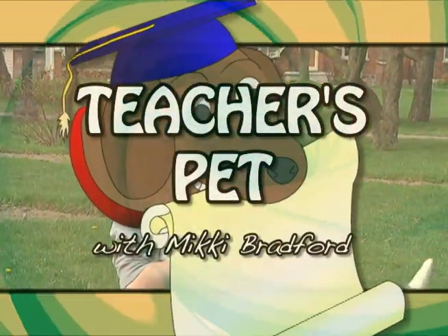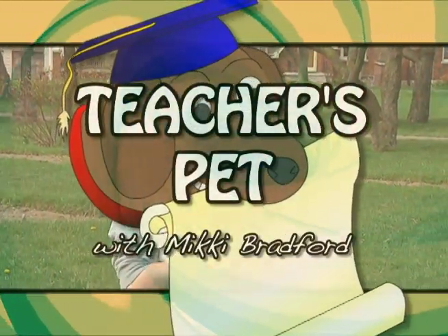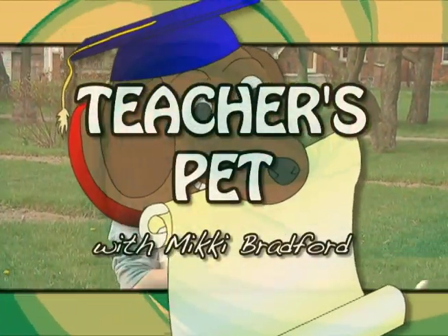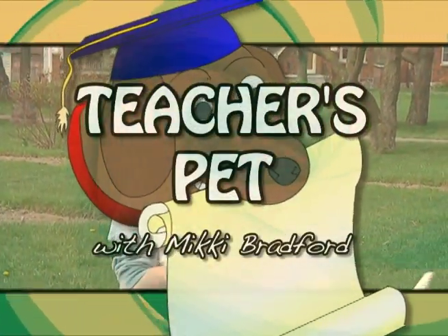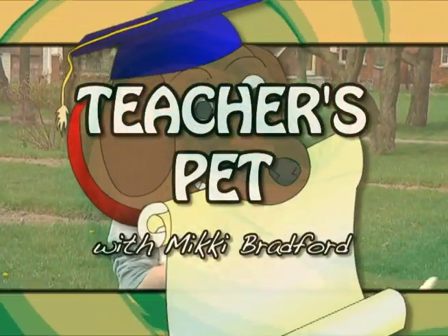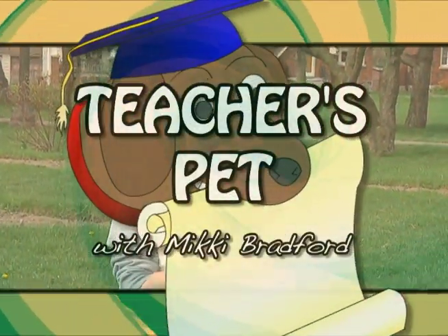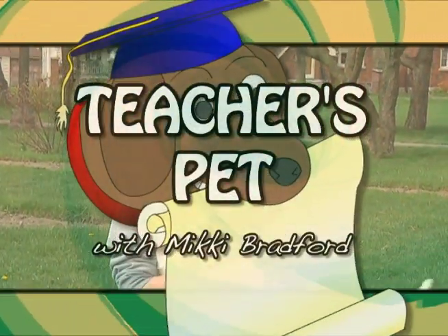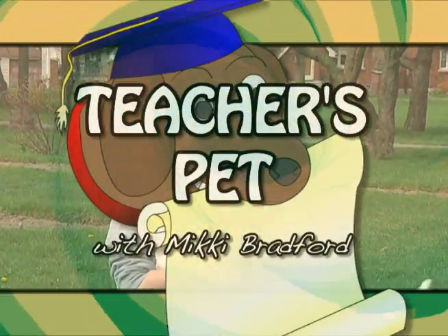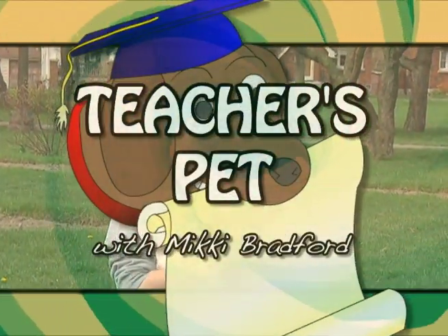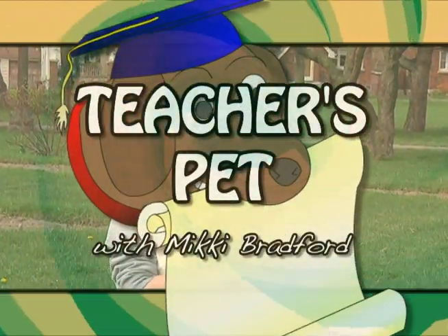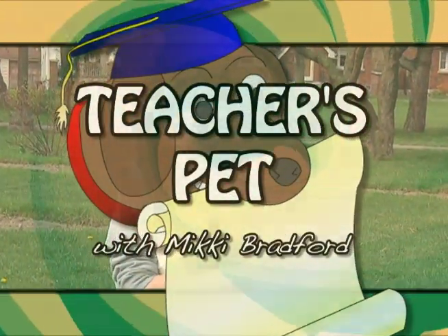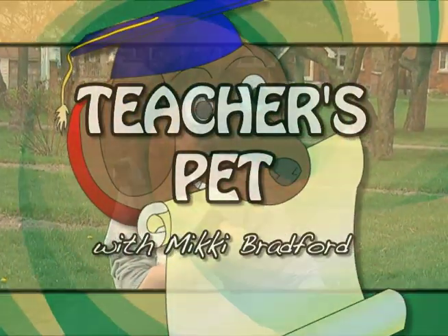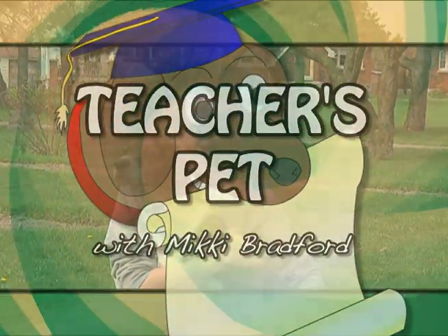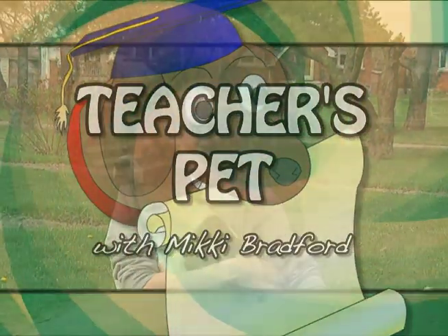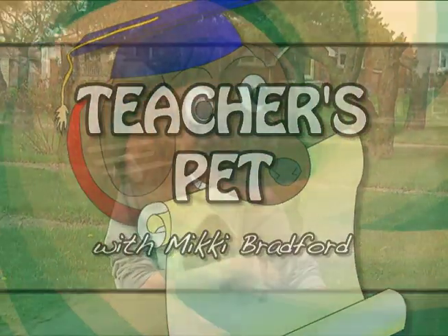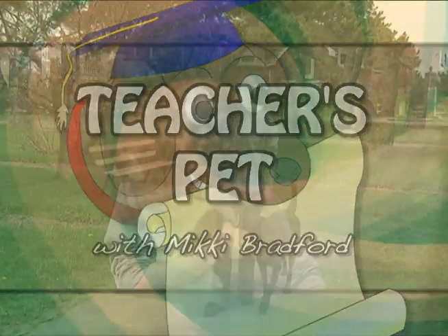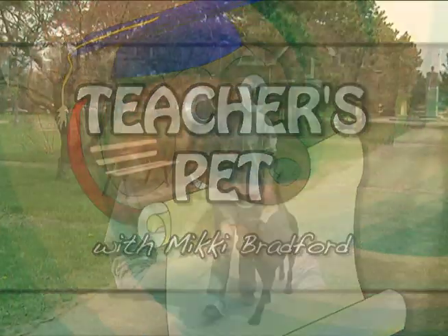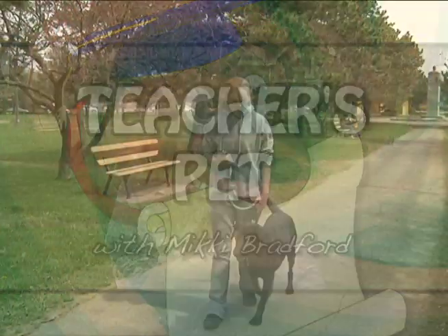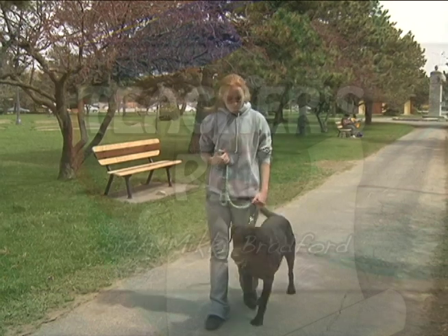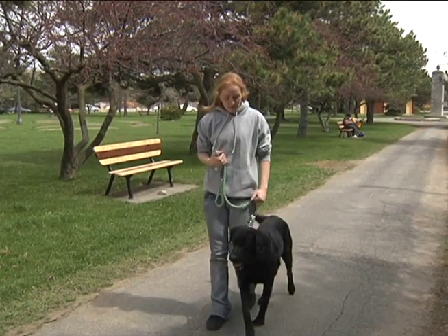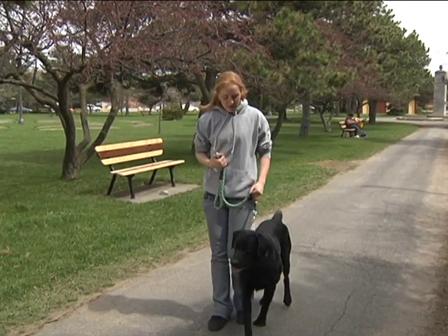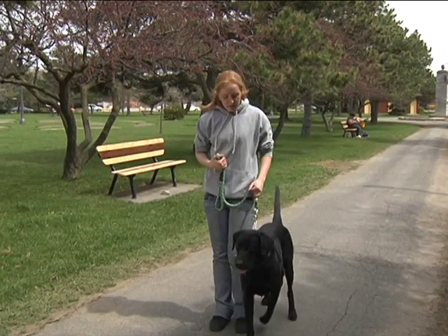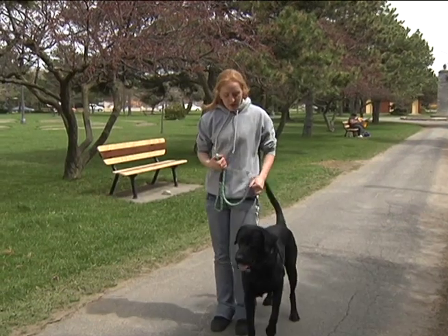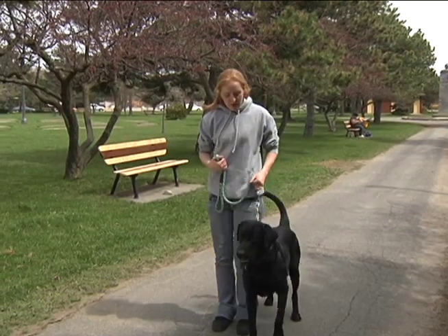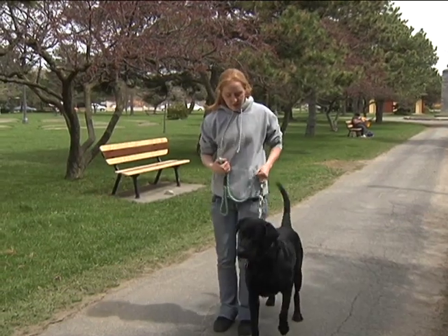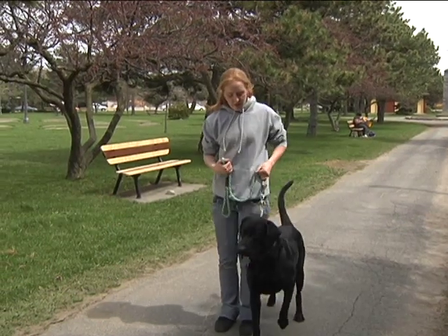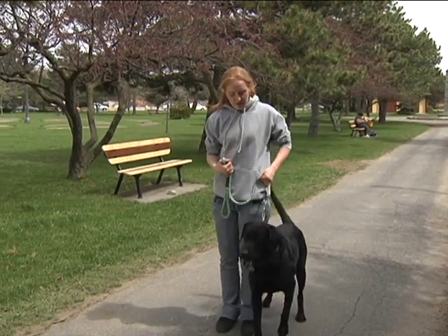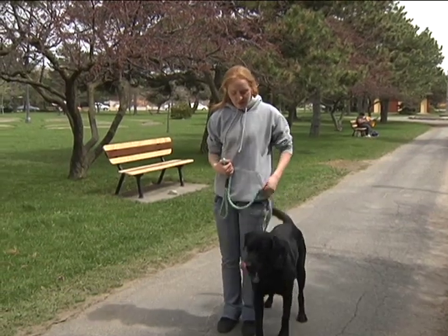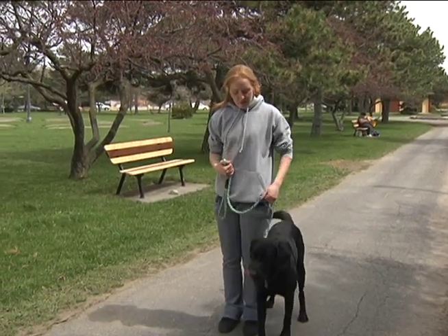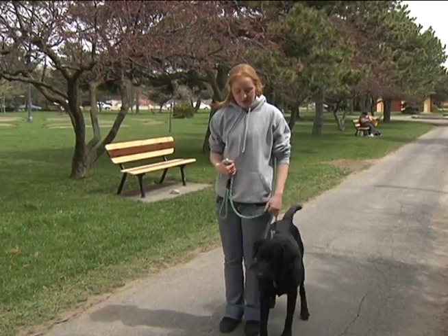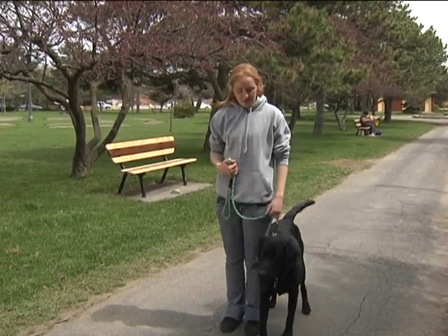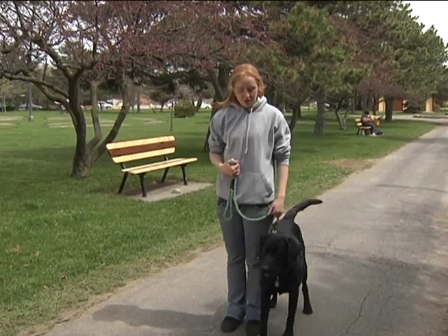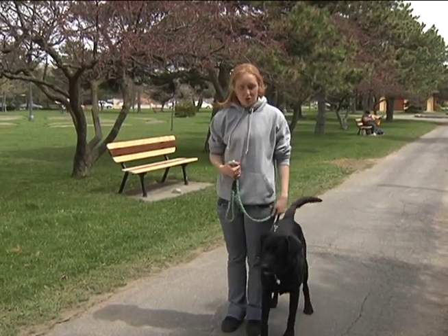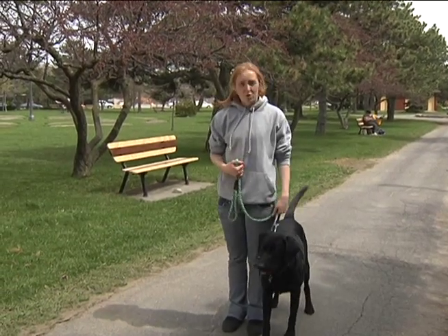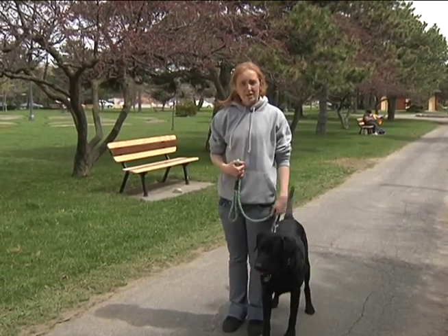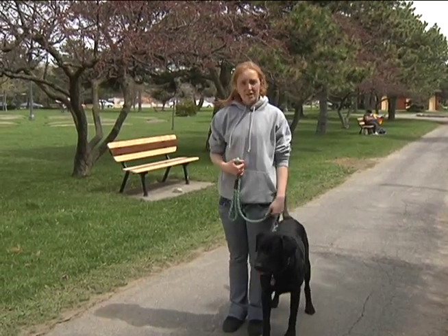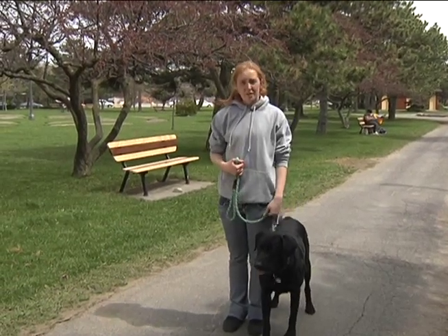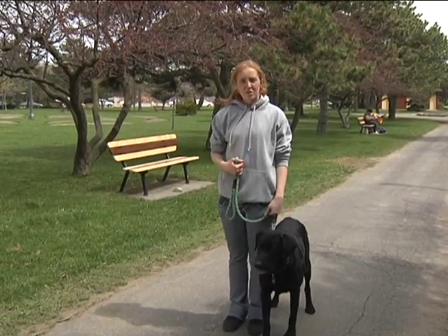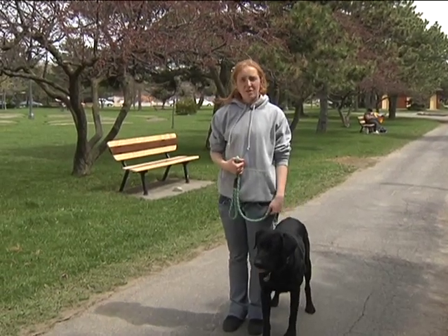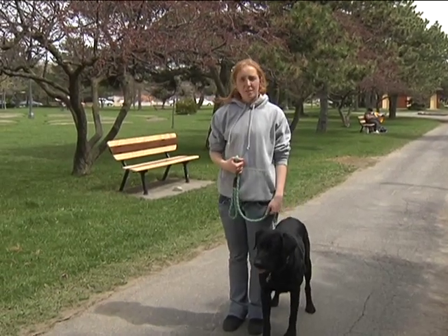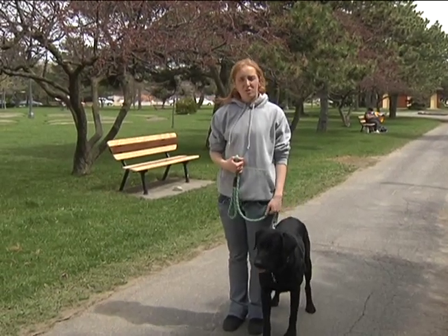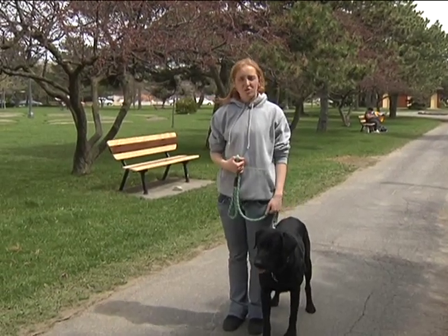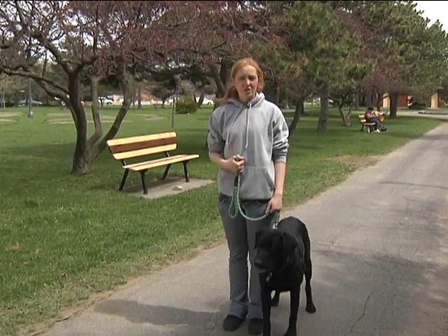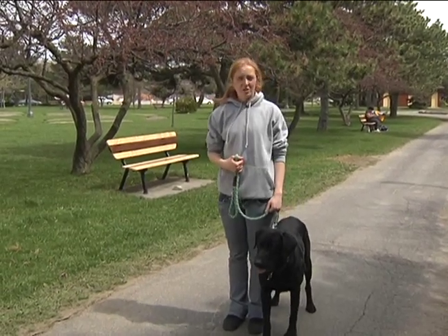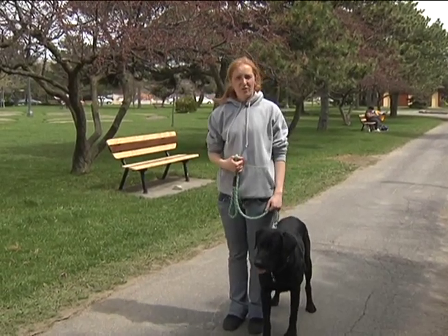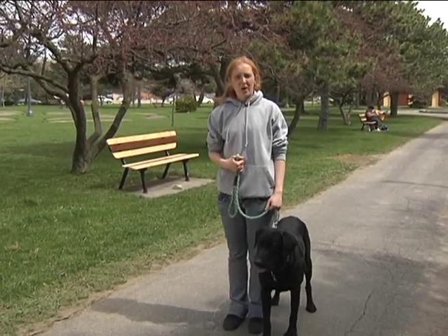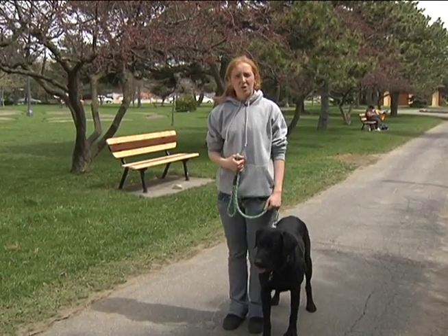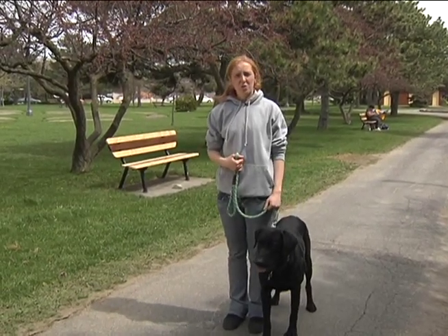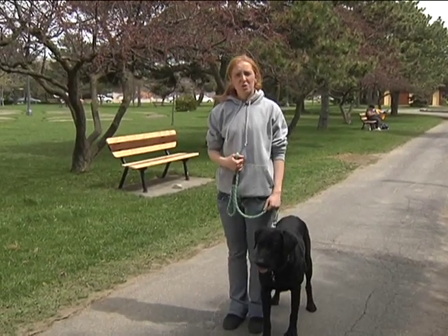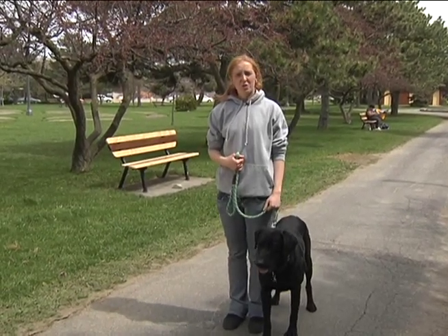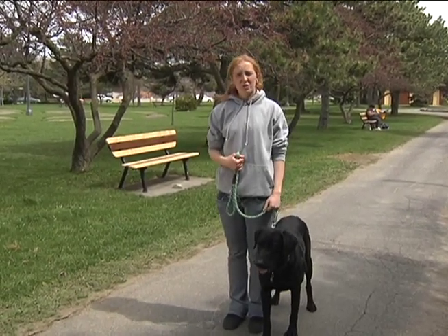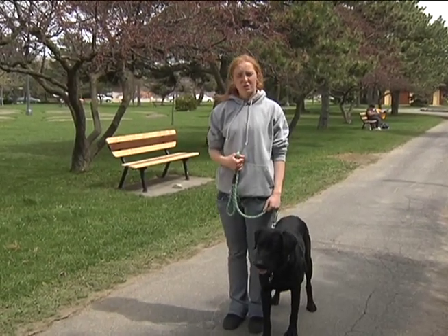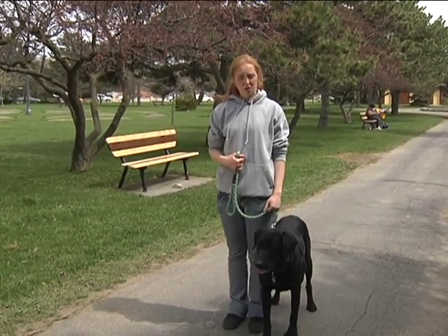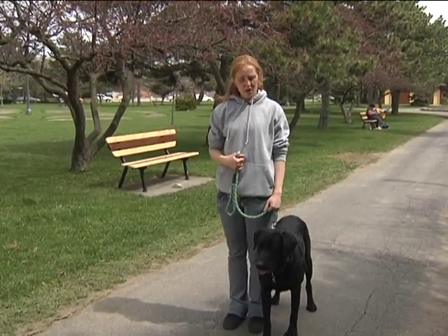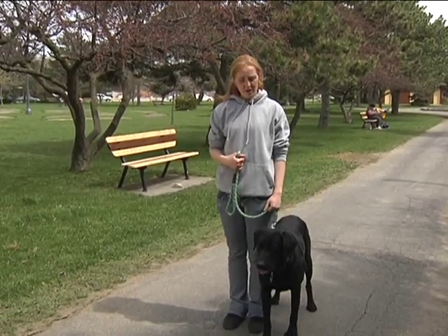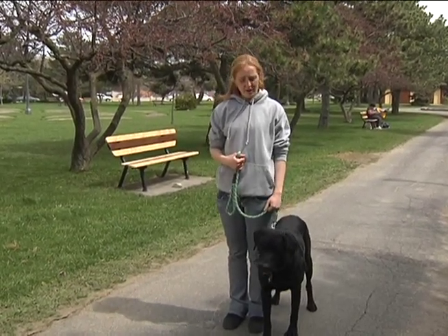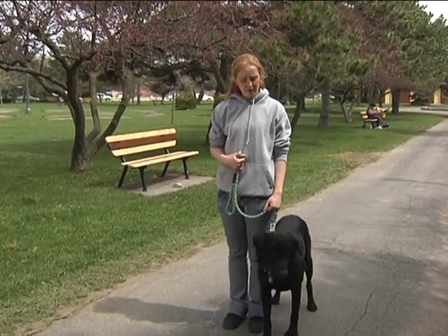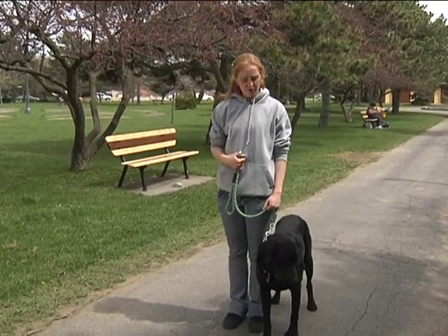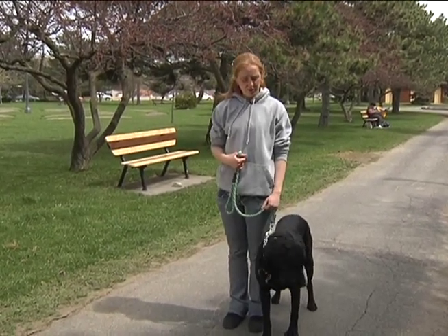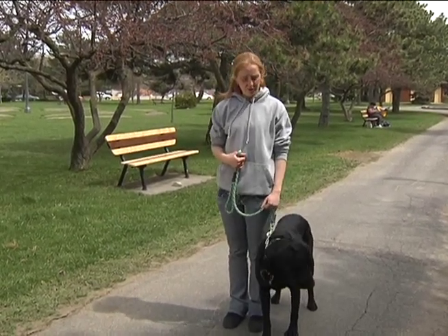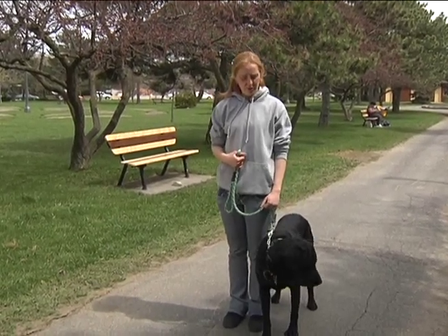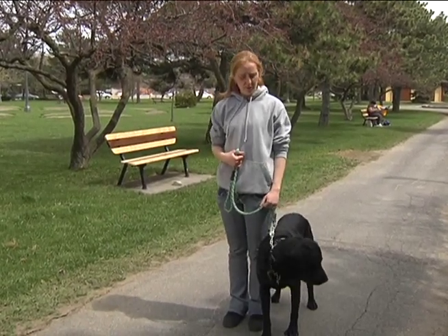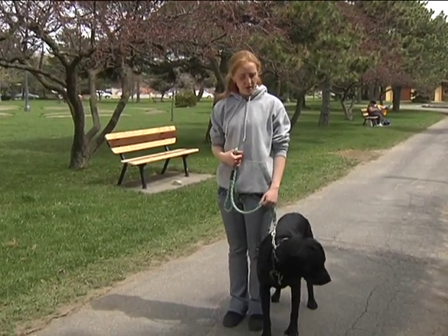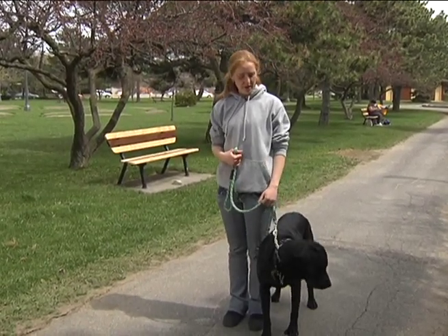Hi there, welcome to Teacher's Pet. My name is Mickey Bradford and I'm here to show you some tips and tricks of how to work with your dog and increase your bond.